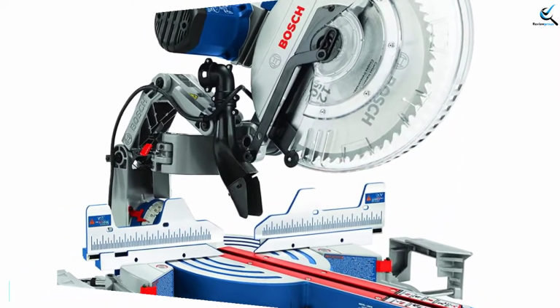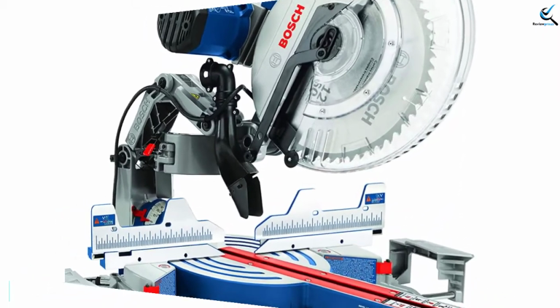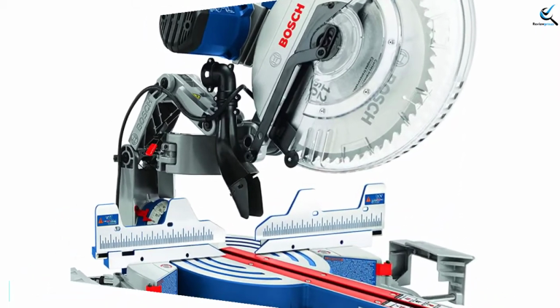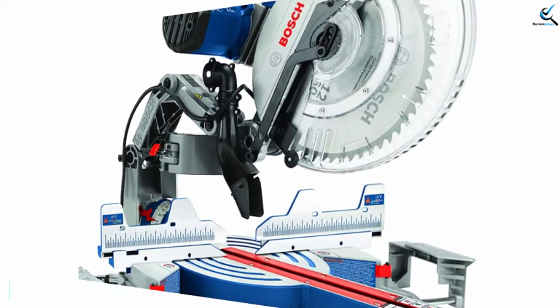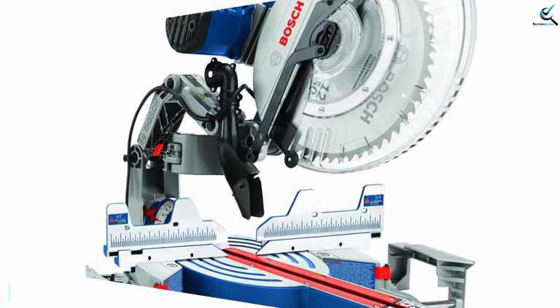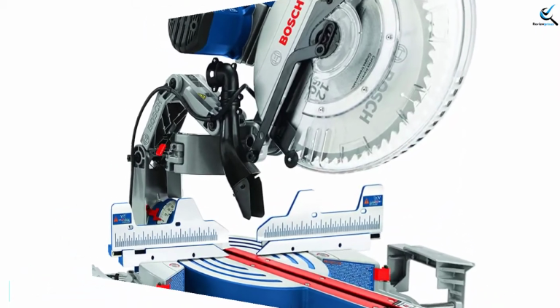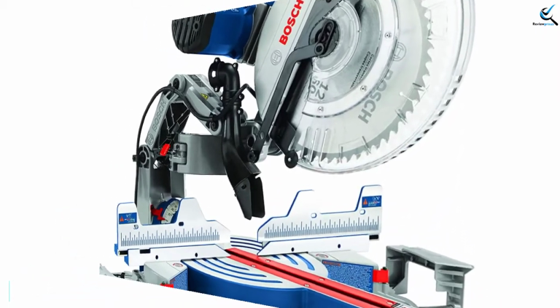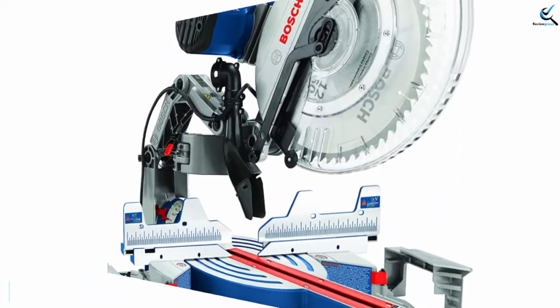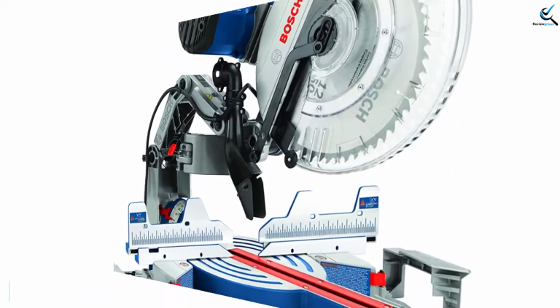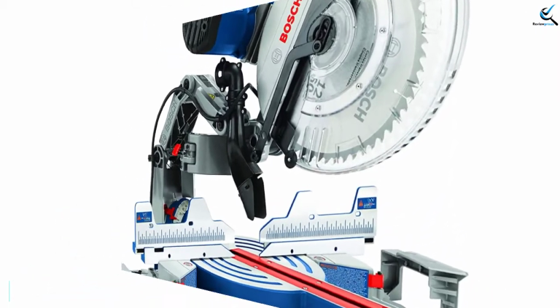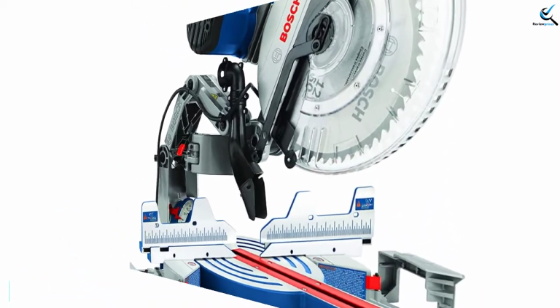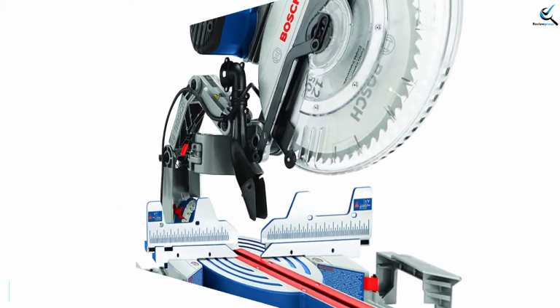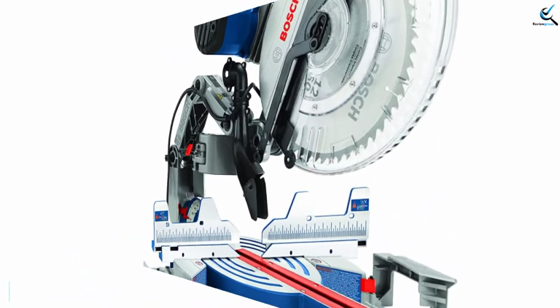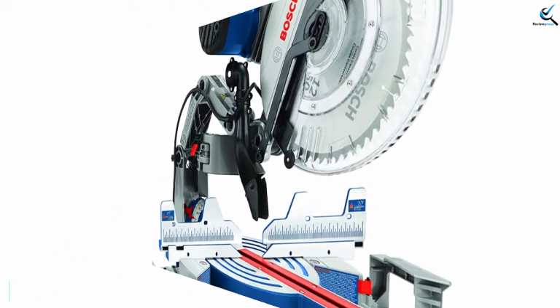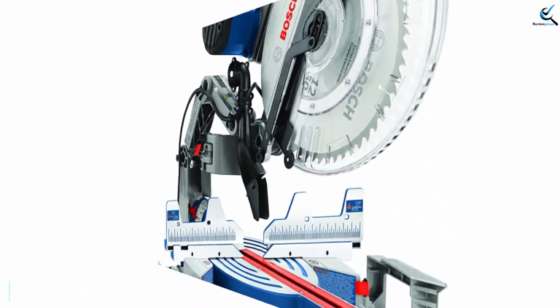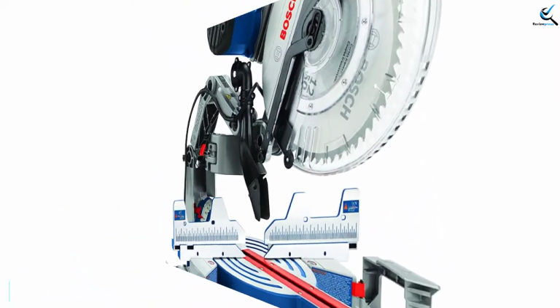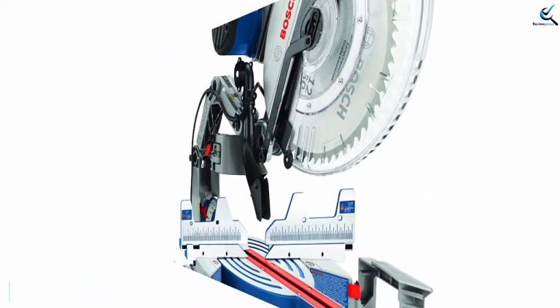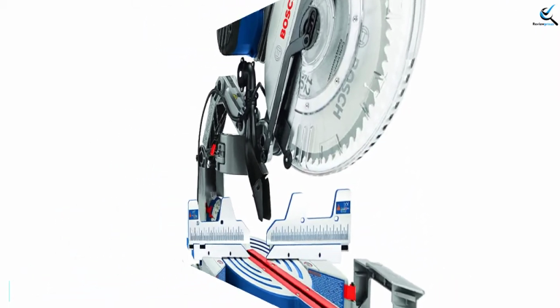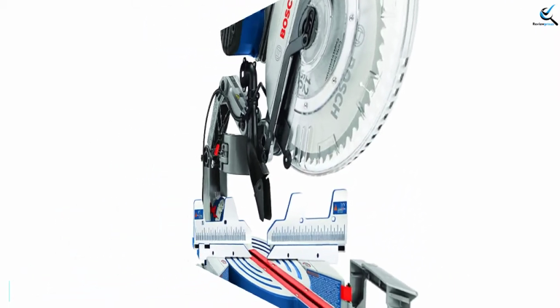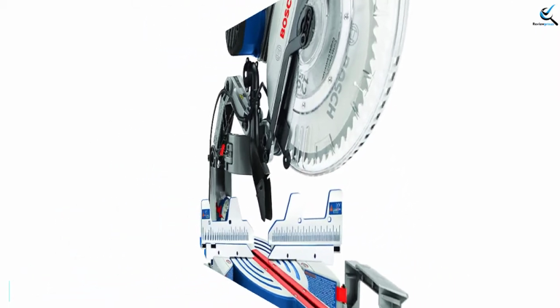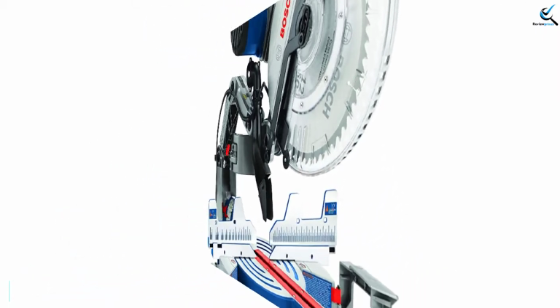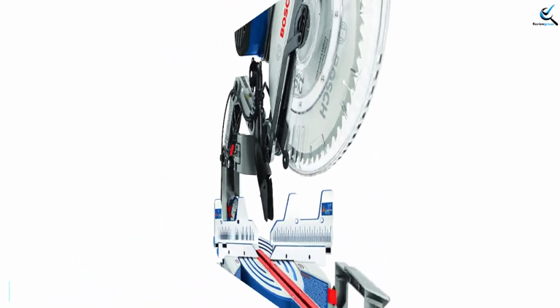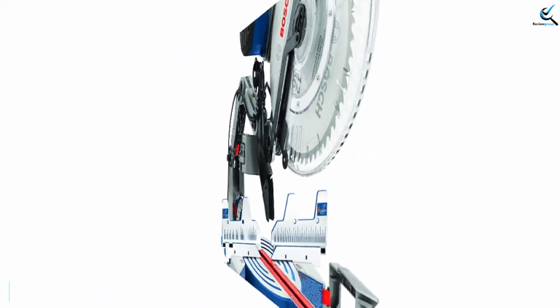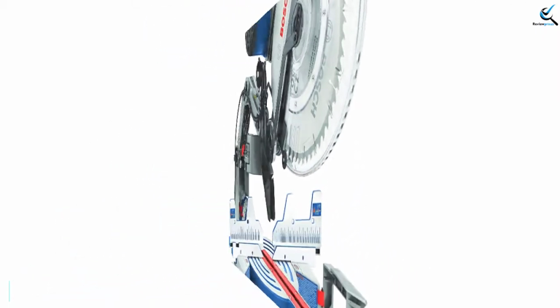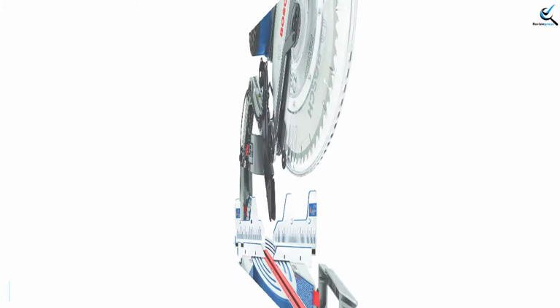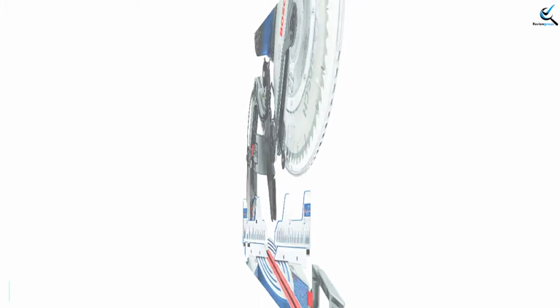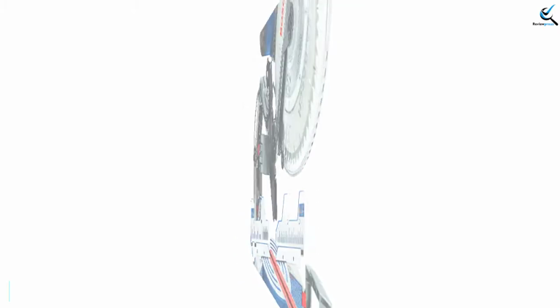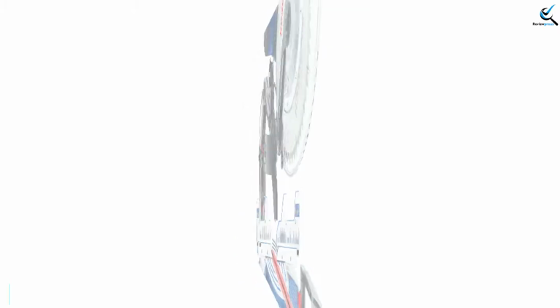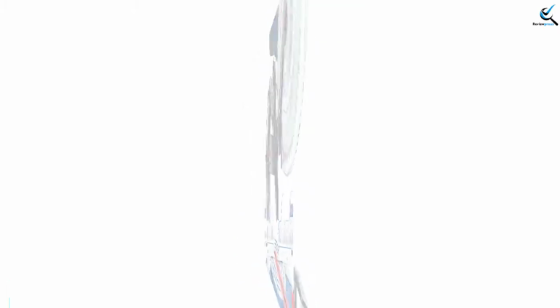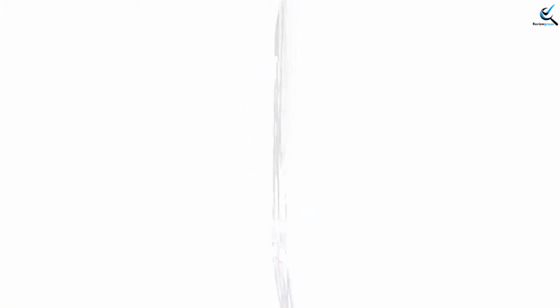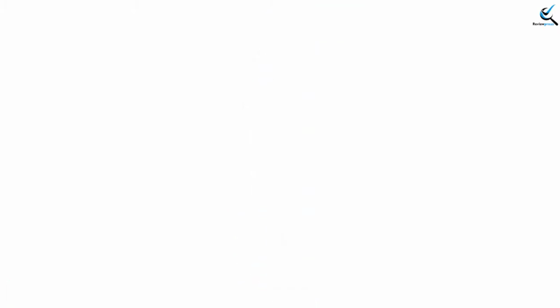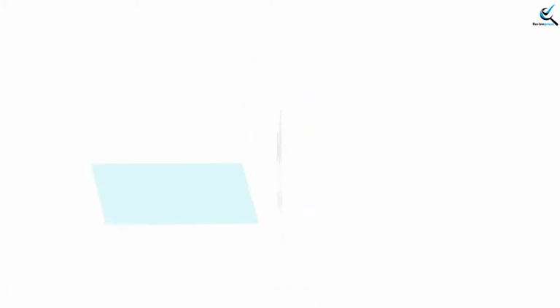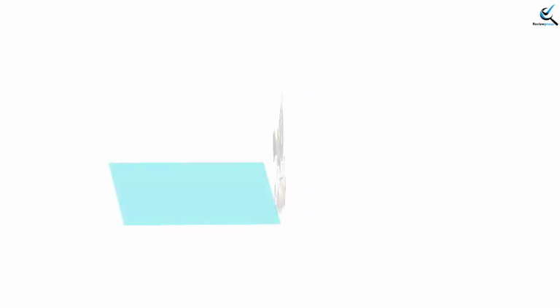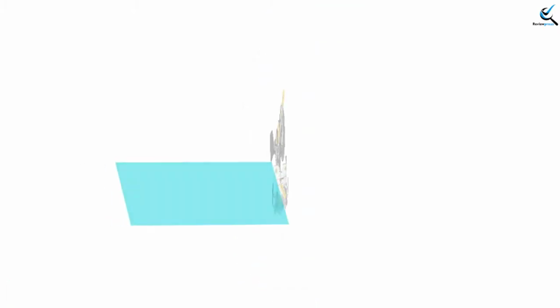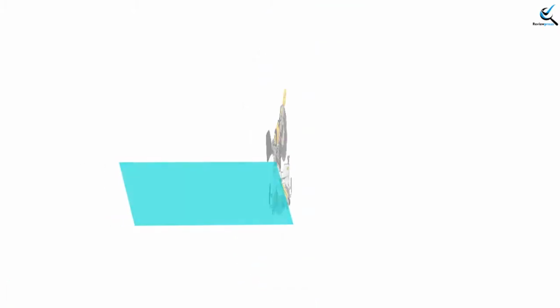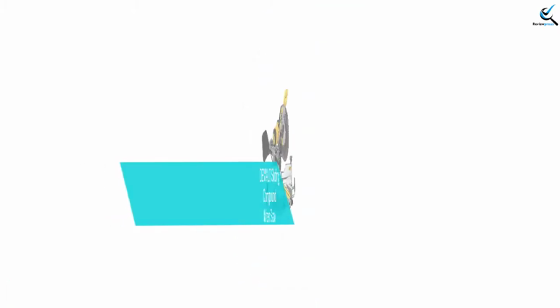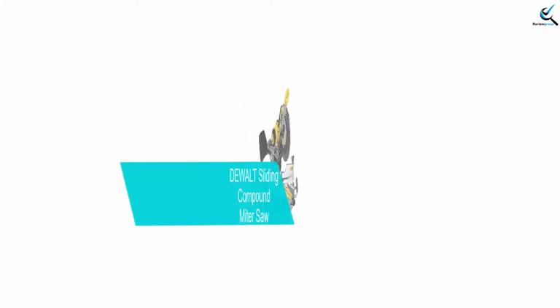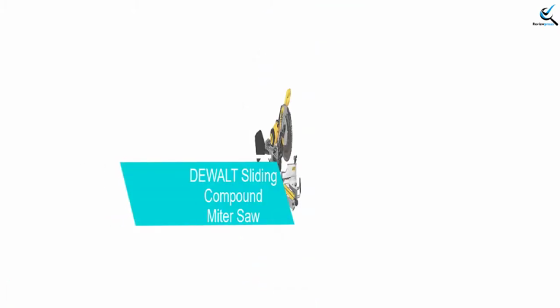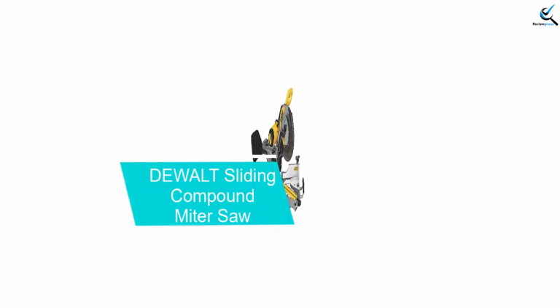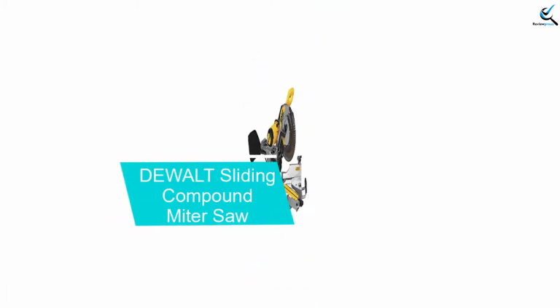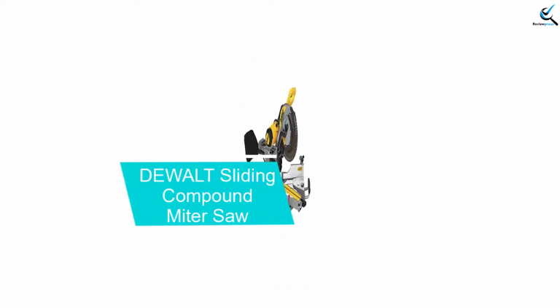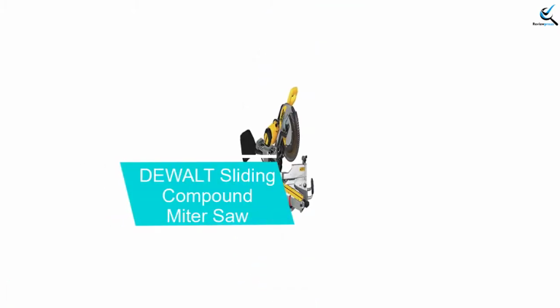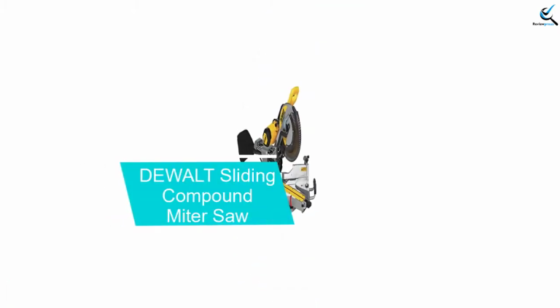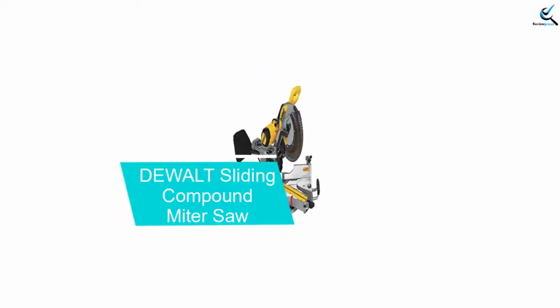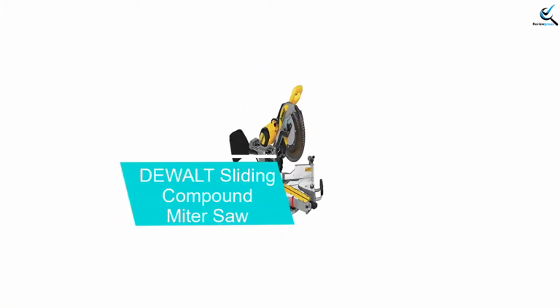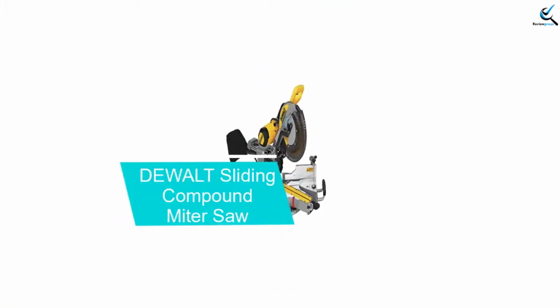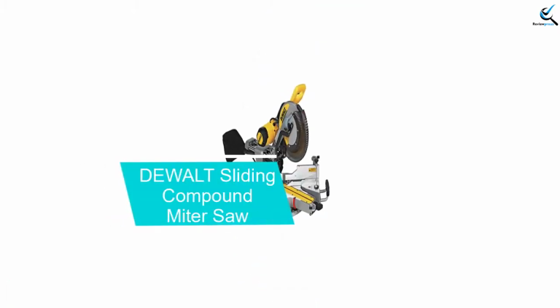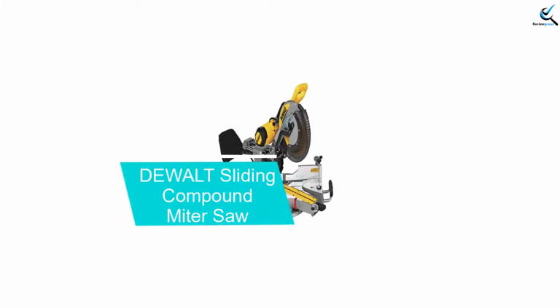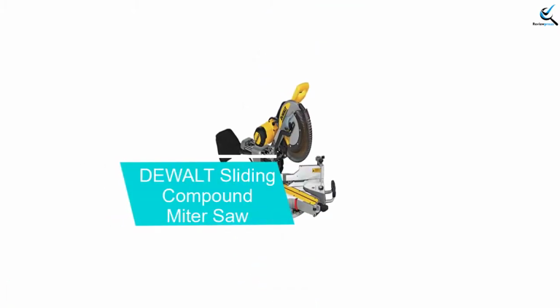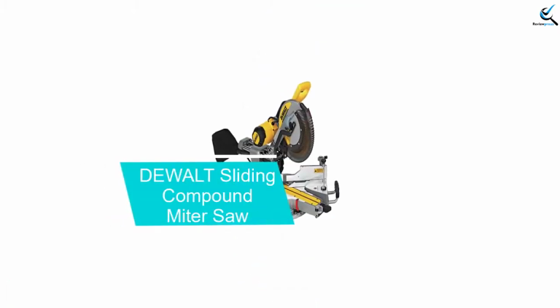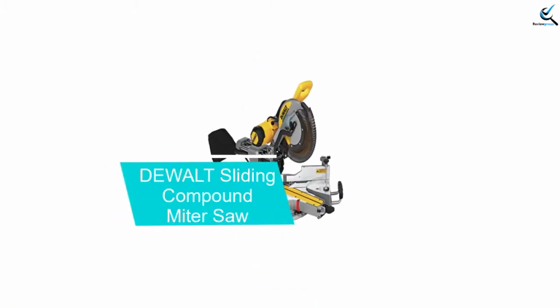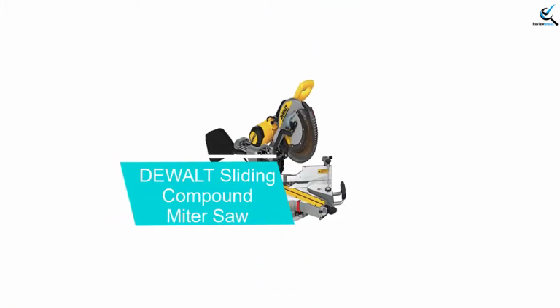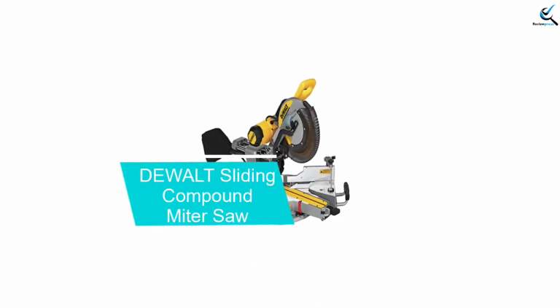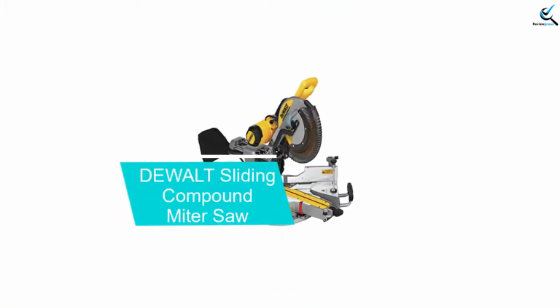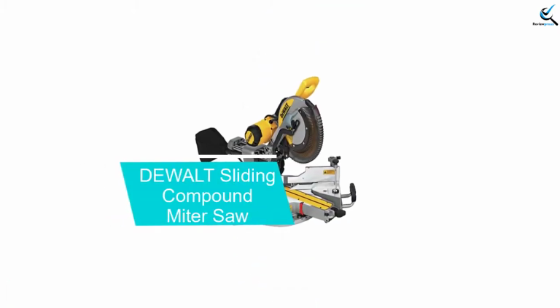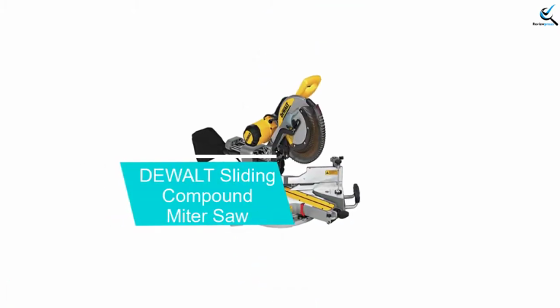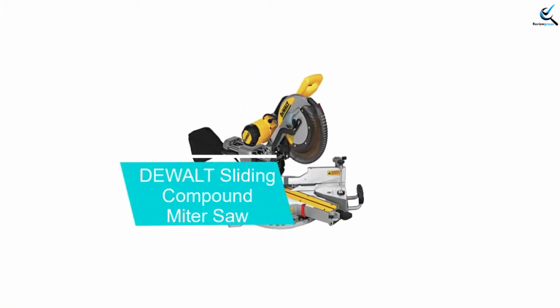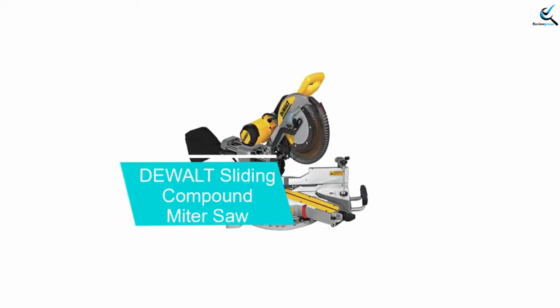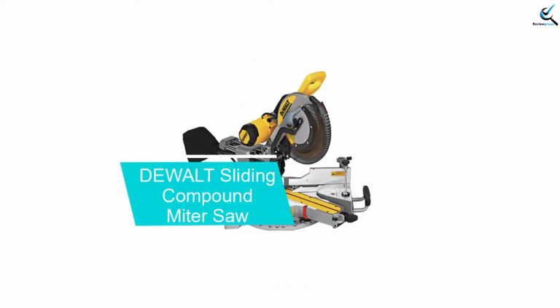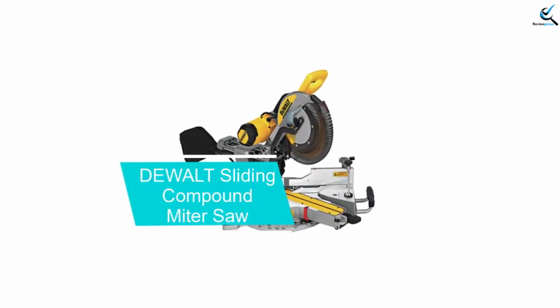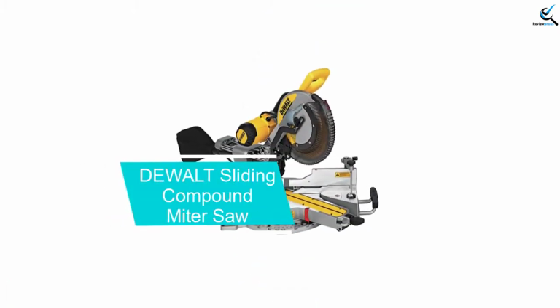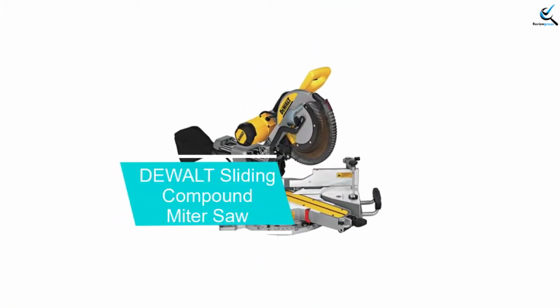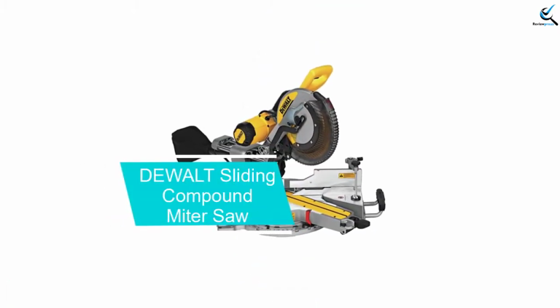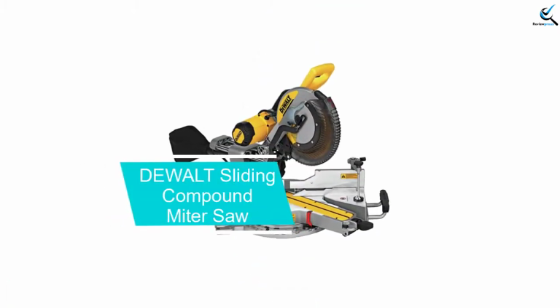It's best to give this one a dedicated space in your garage or workshop. Moving on at number 4, we have the Dewalt Sliding Compound Miter Saw.